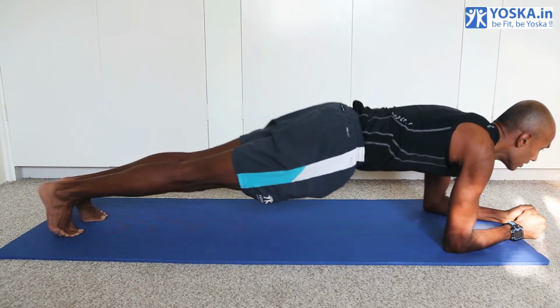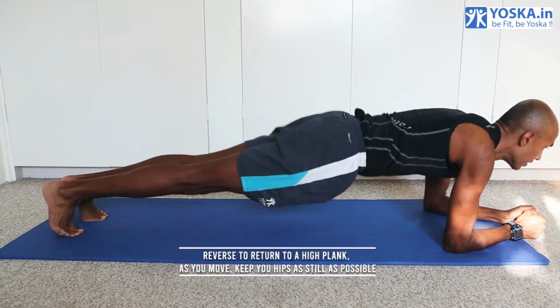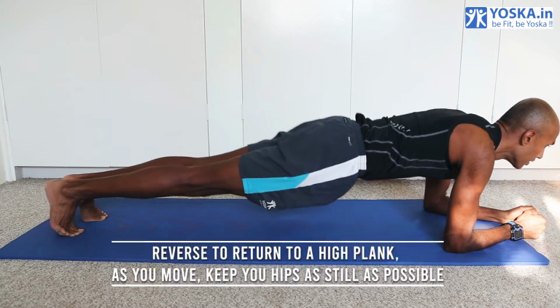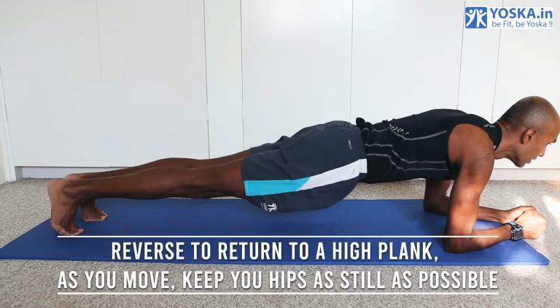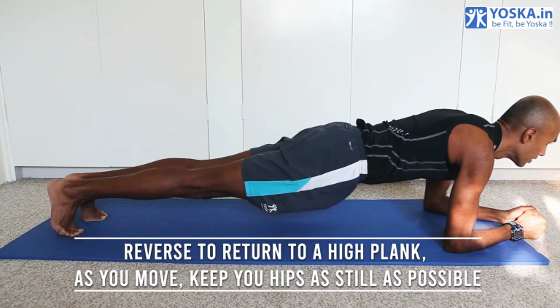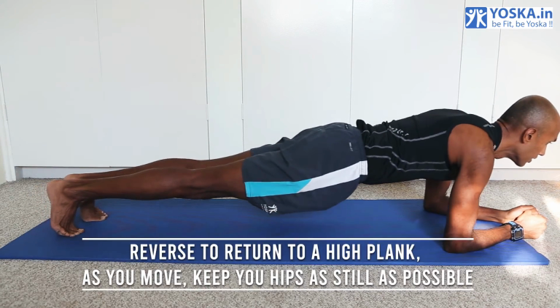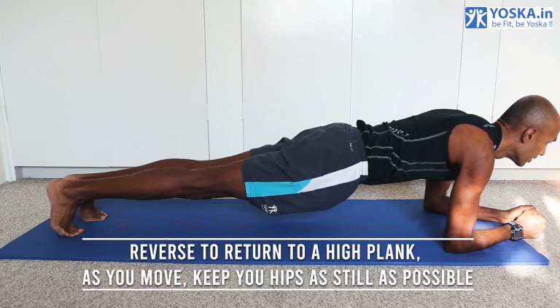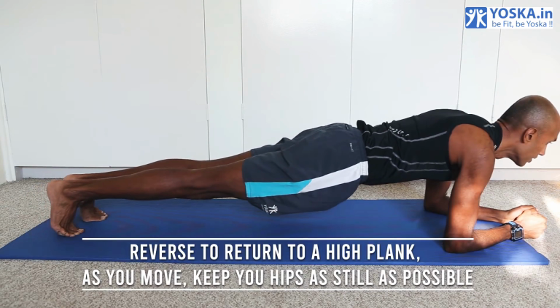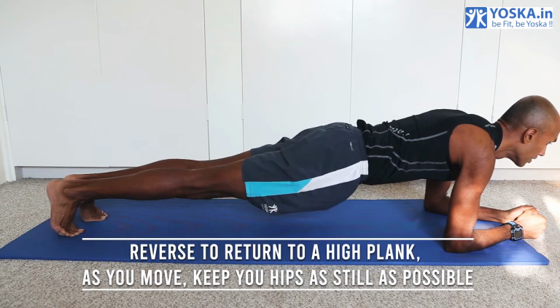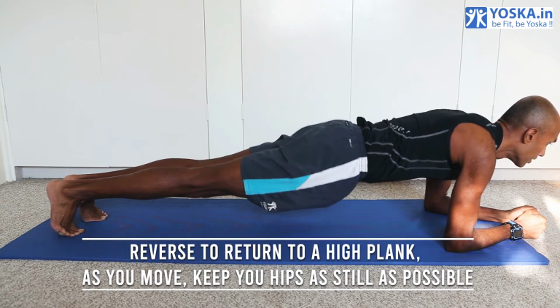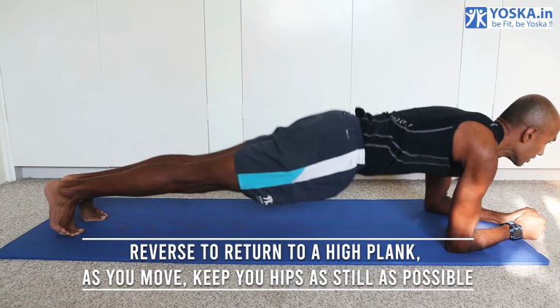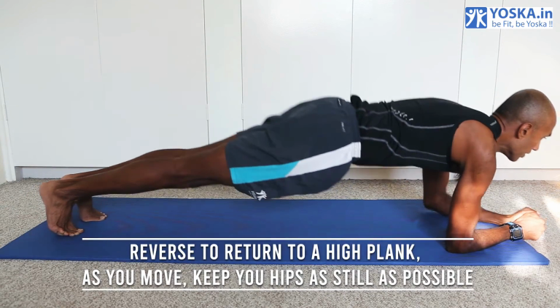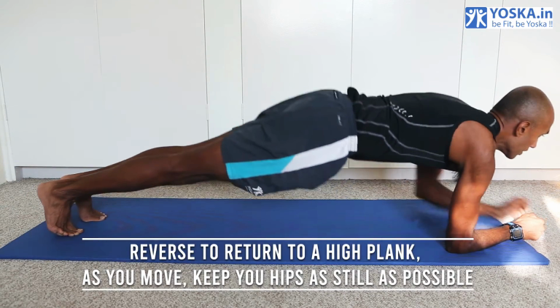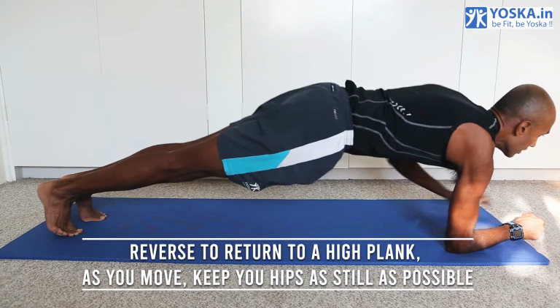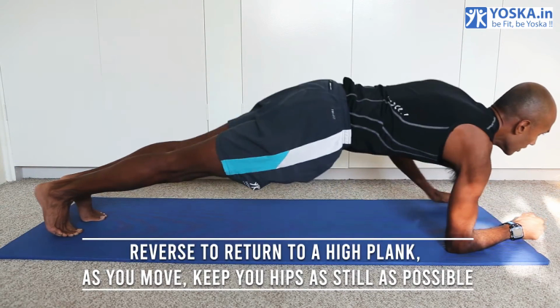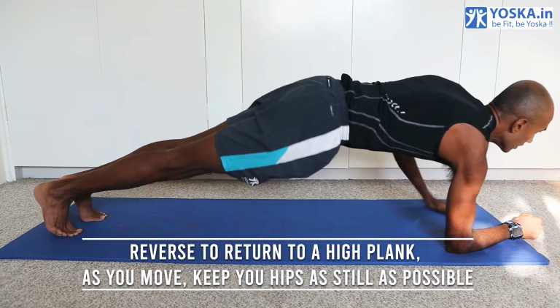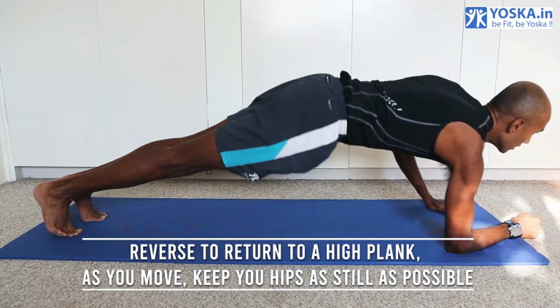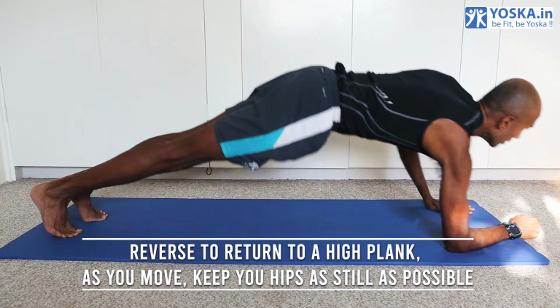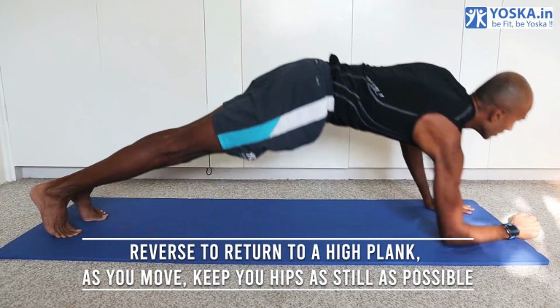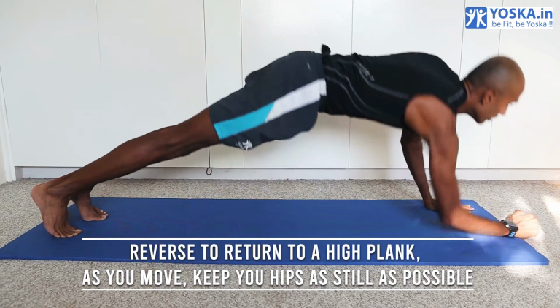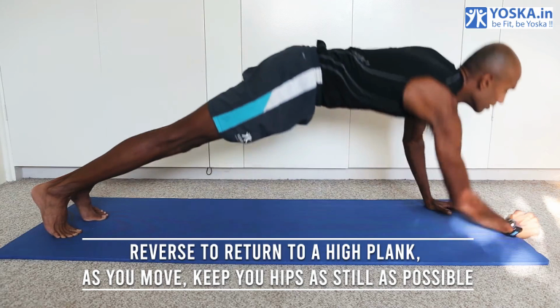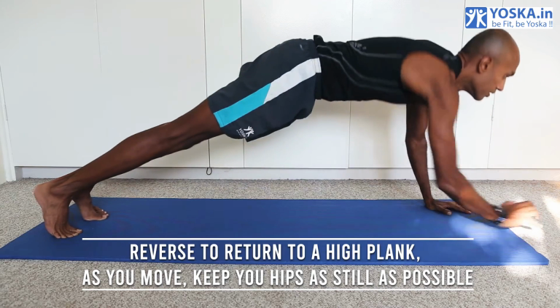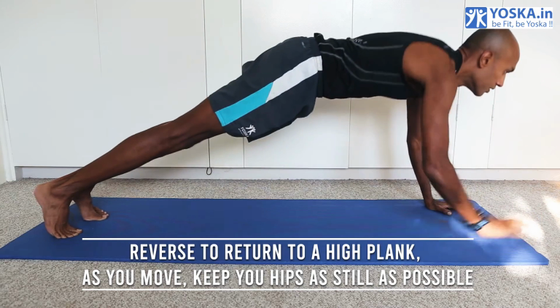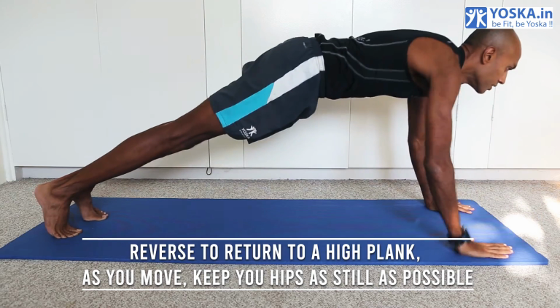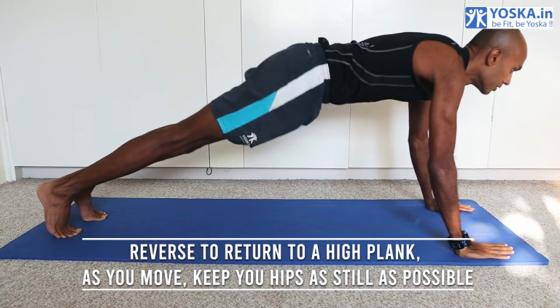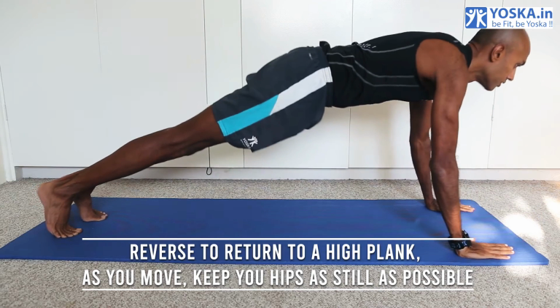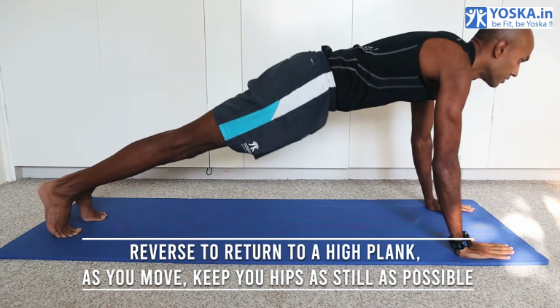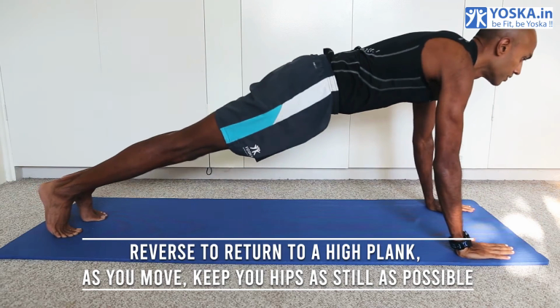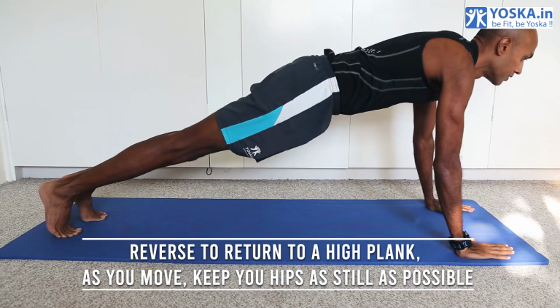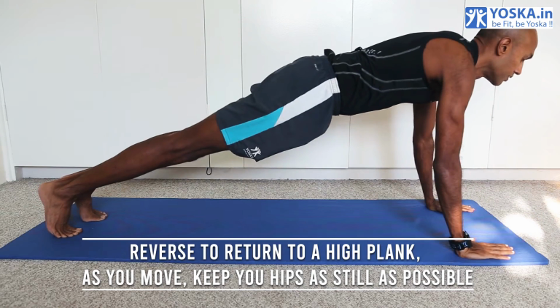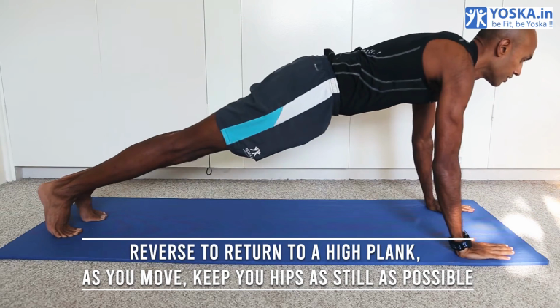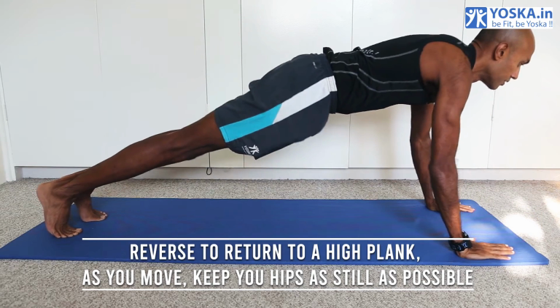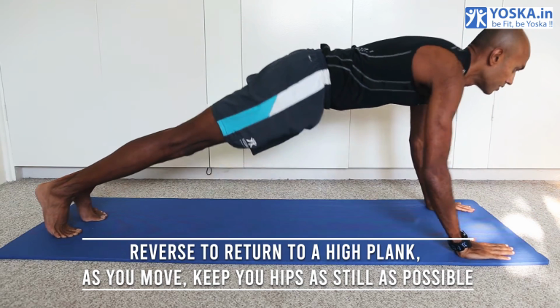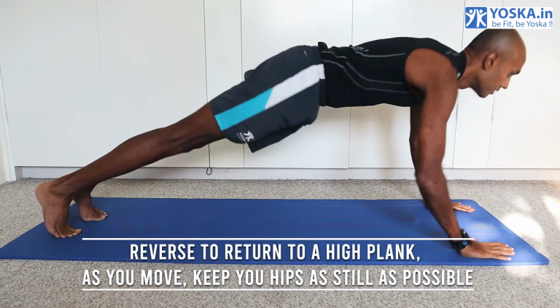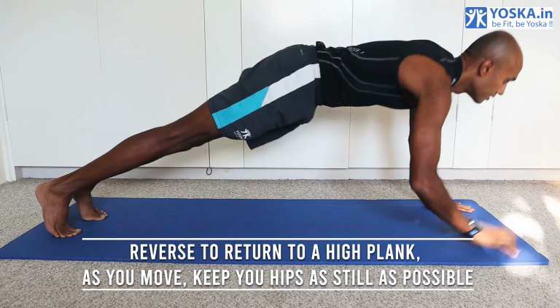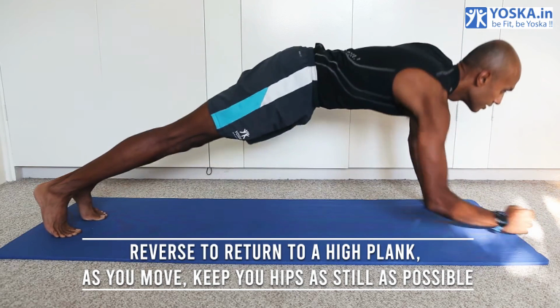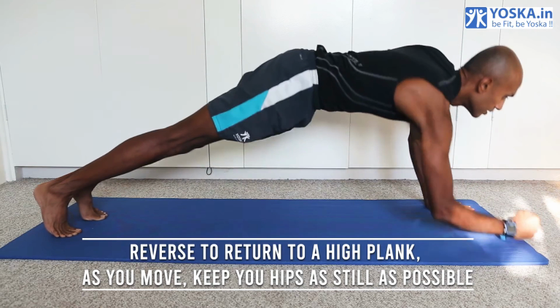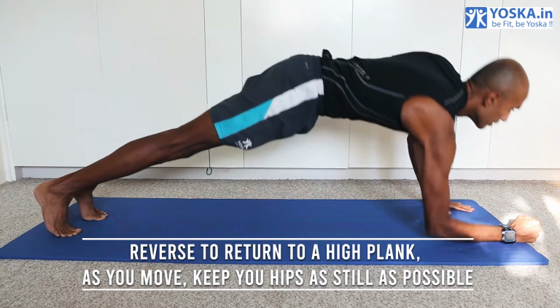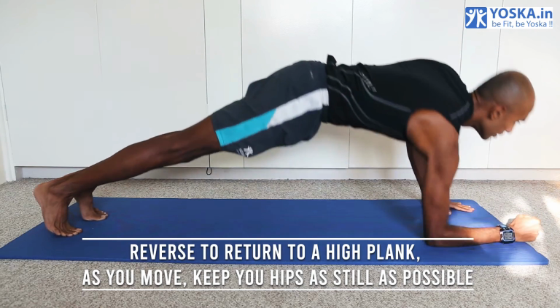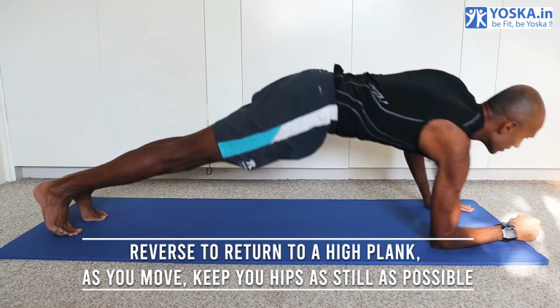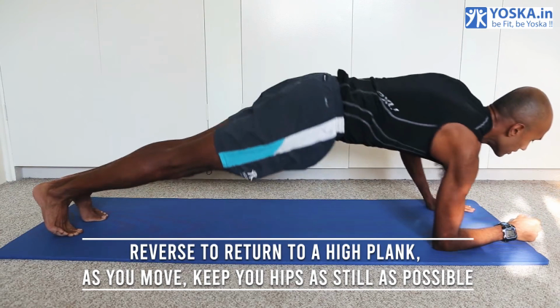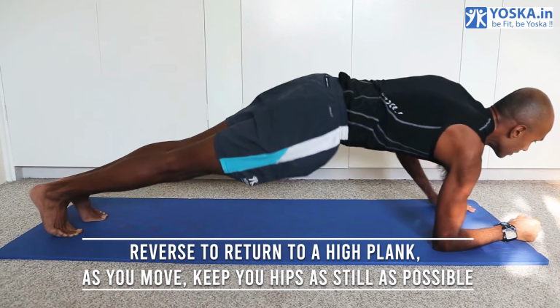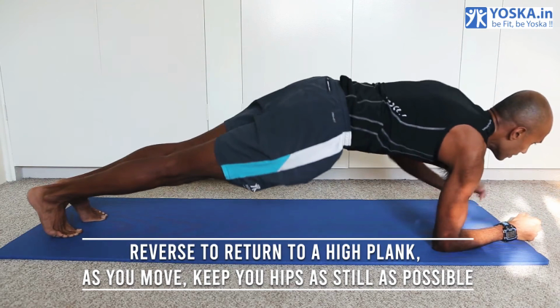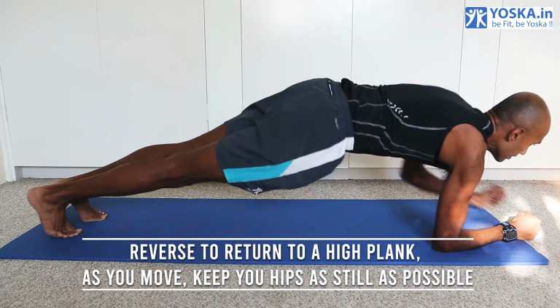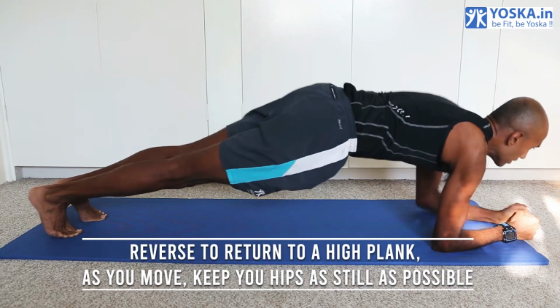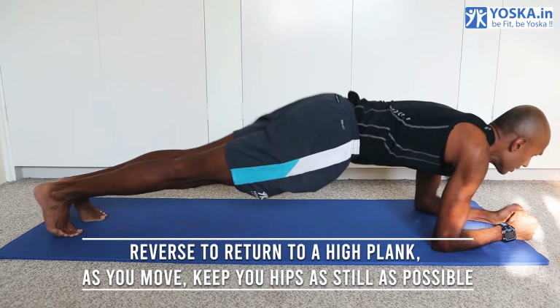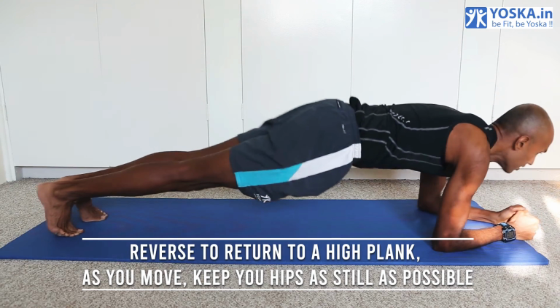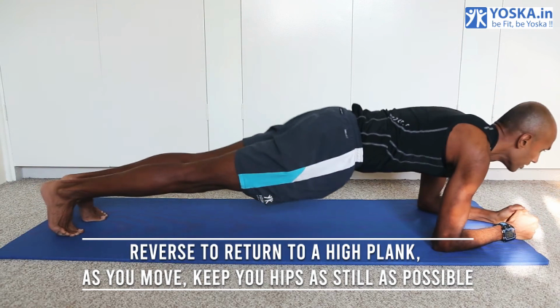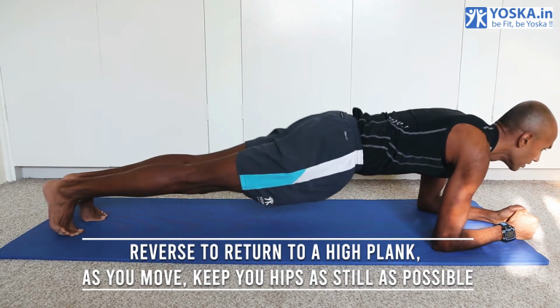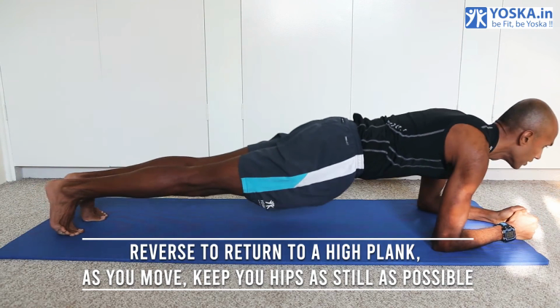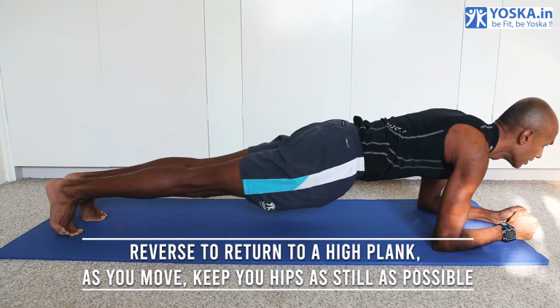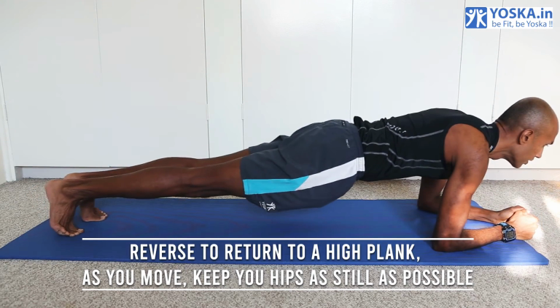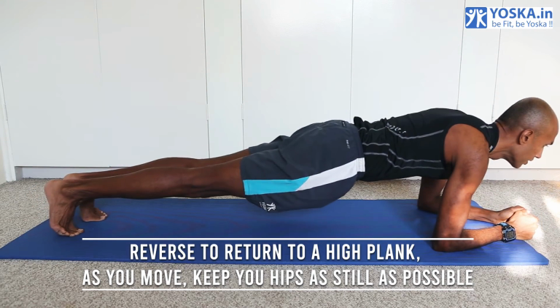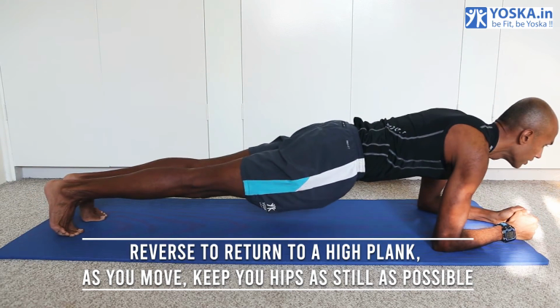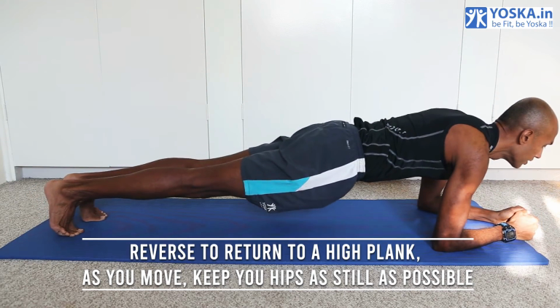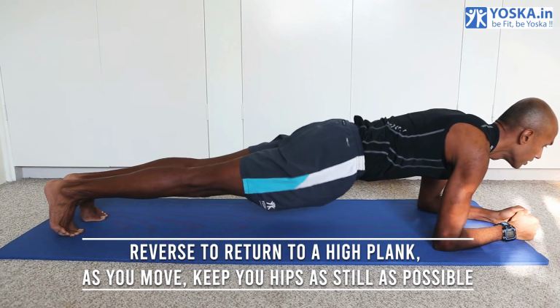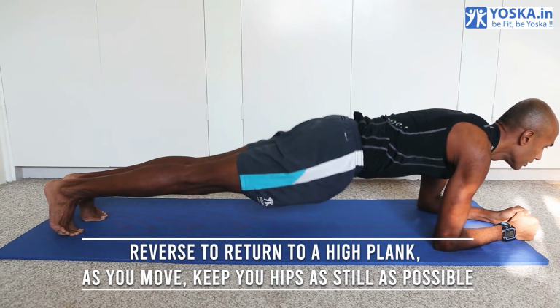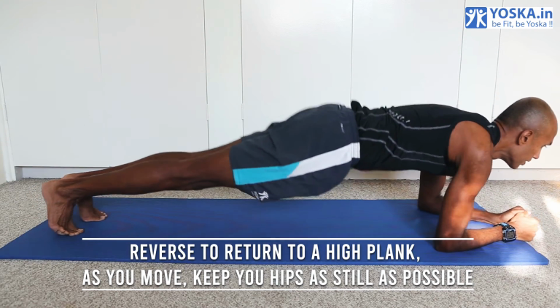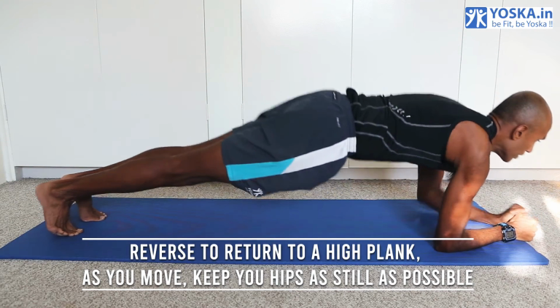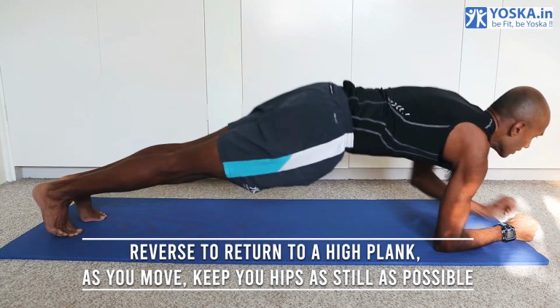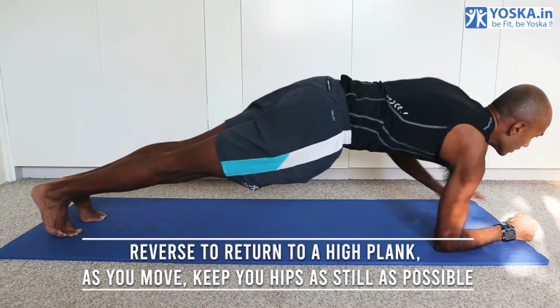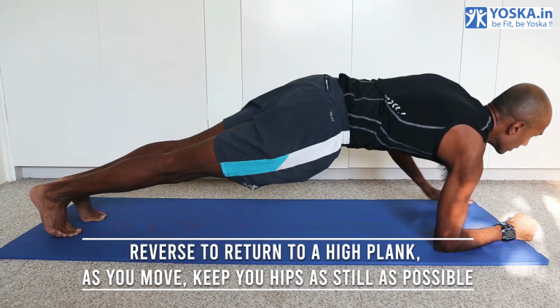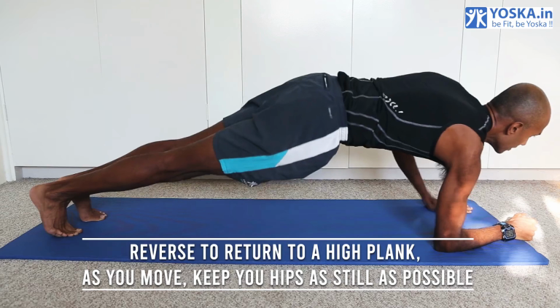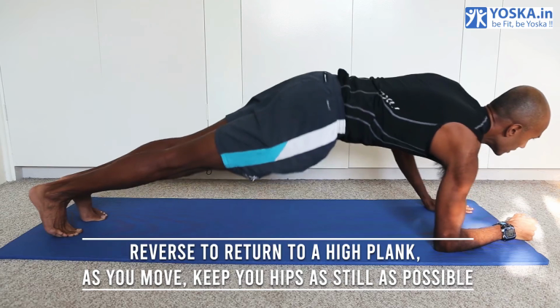Now reverse to return to a high plank position, starting with one hand and then moving on to the other hand.